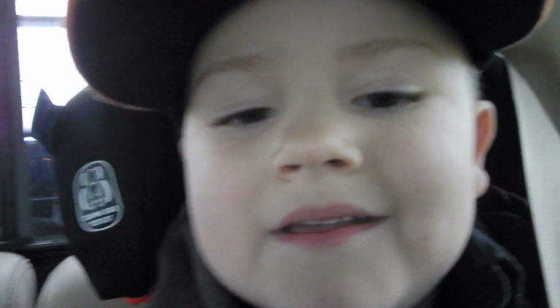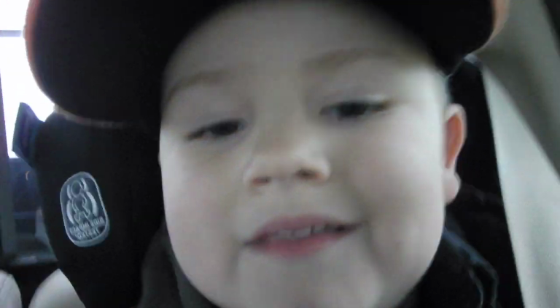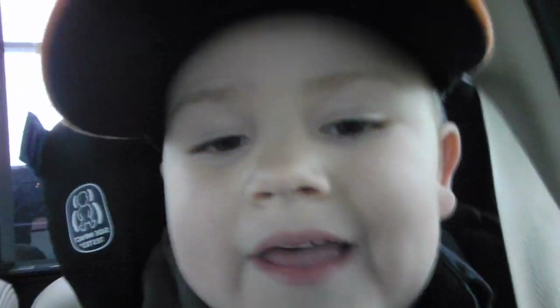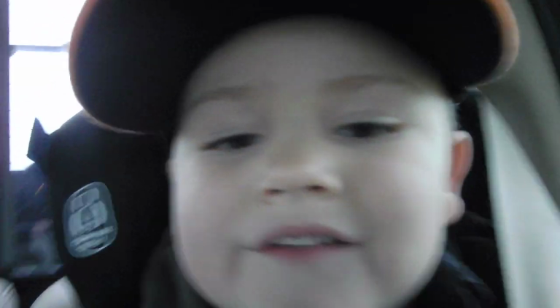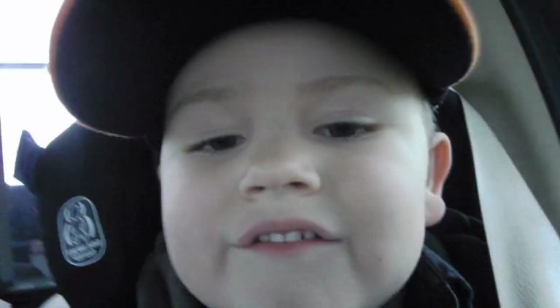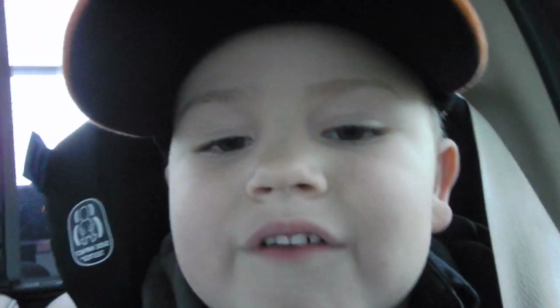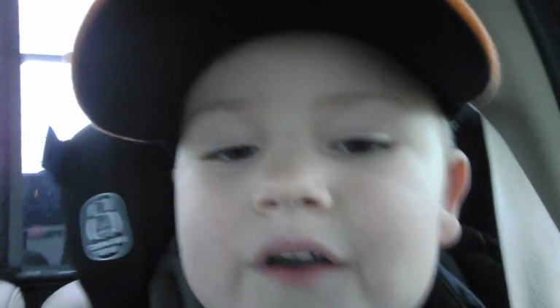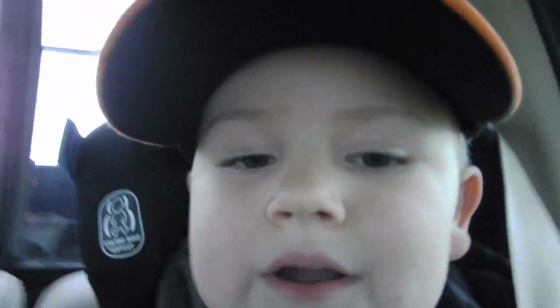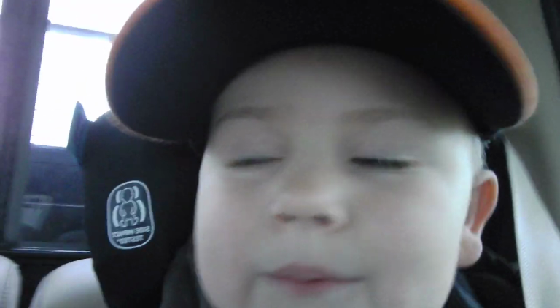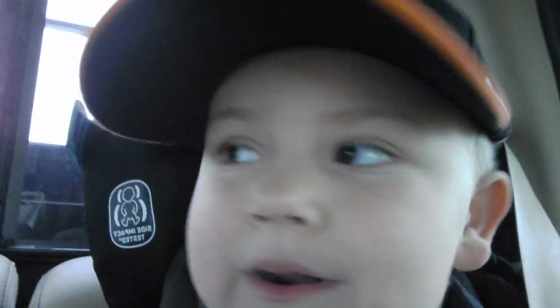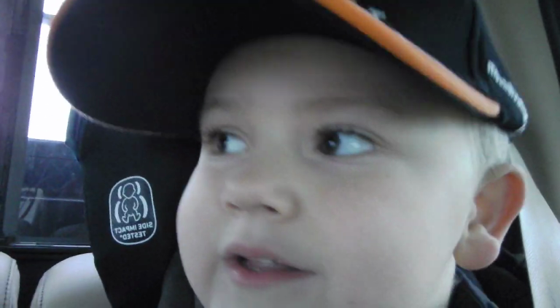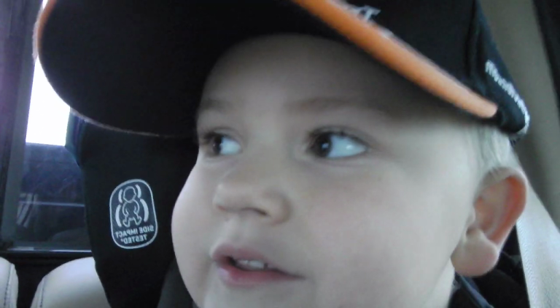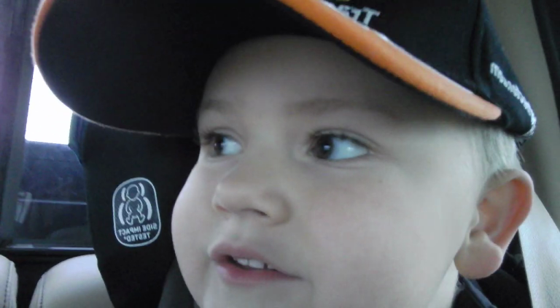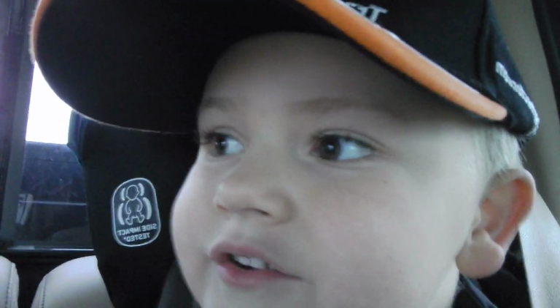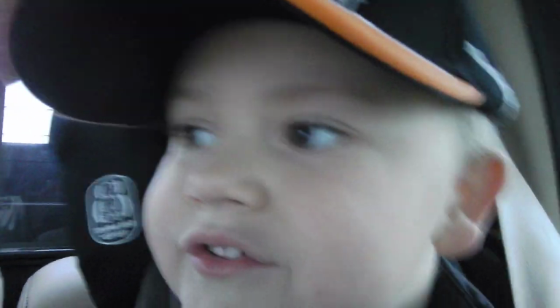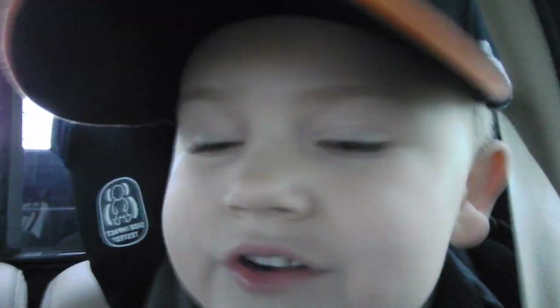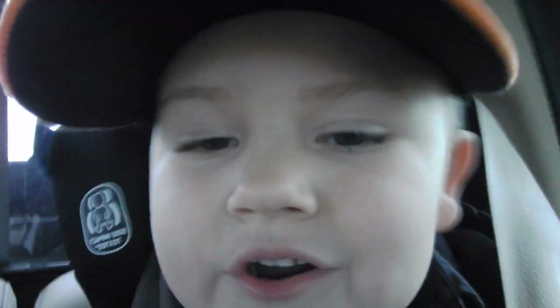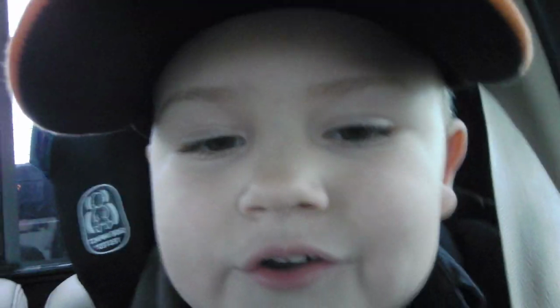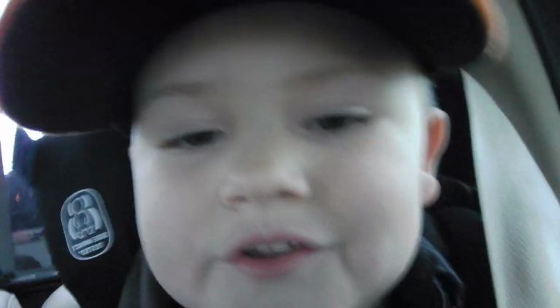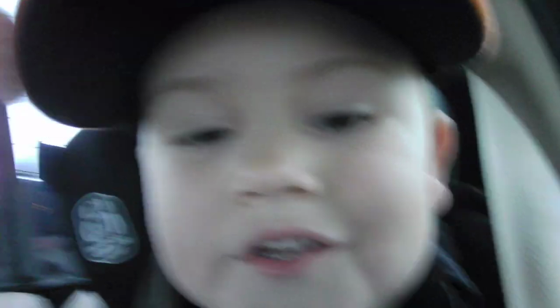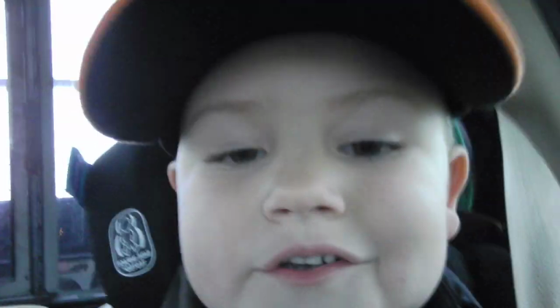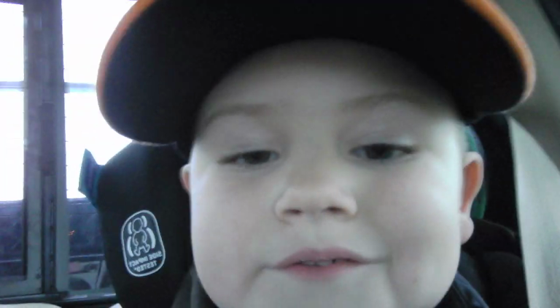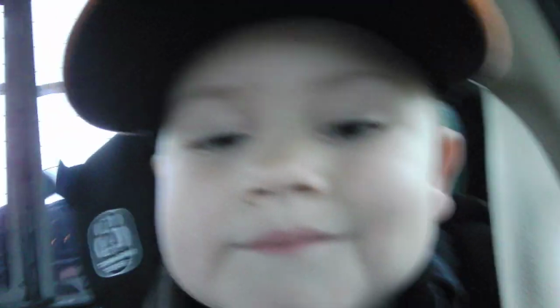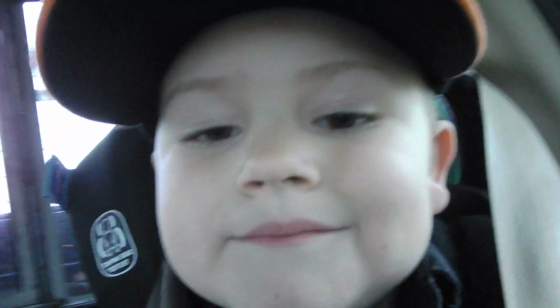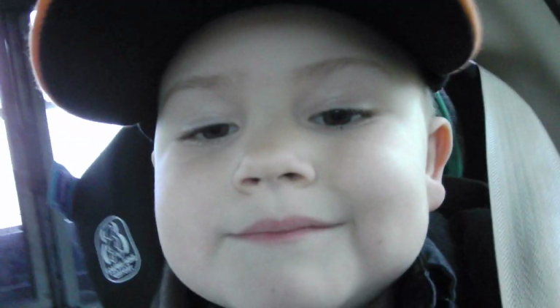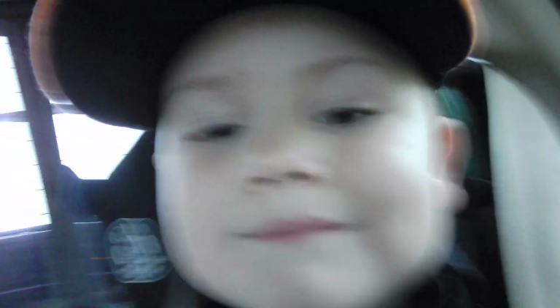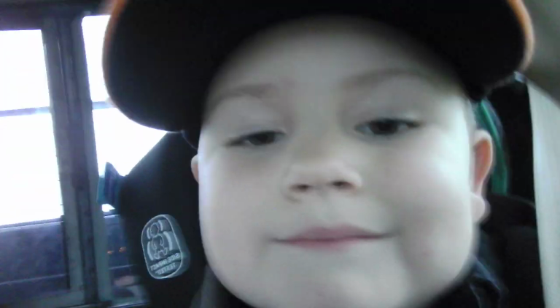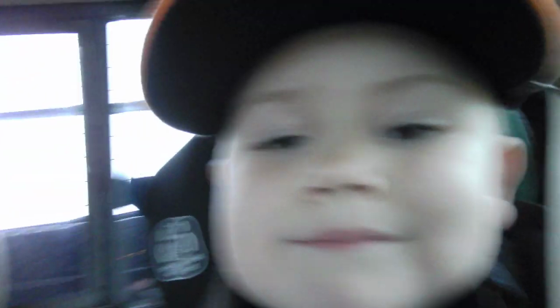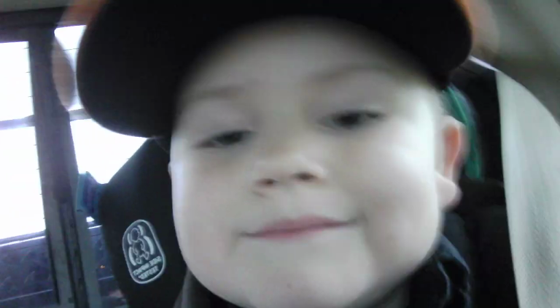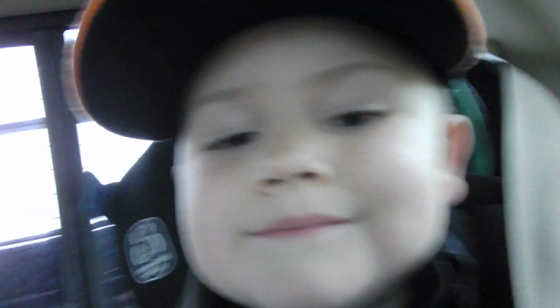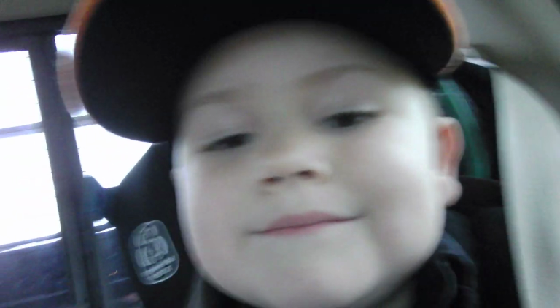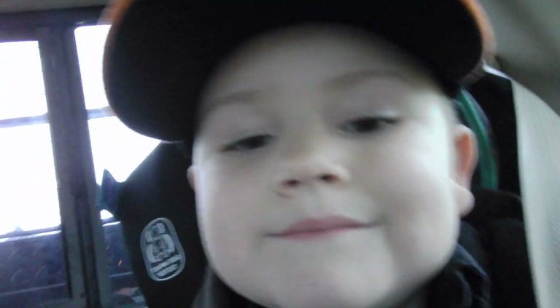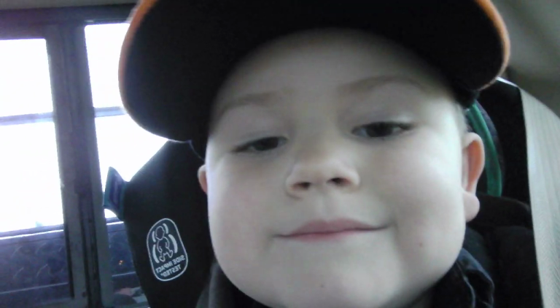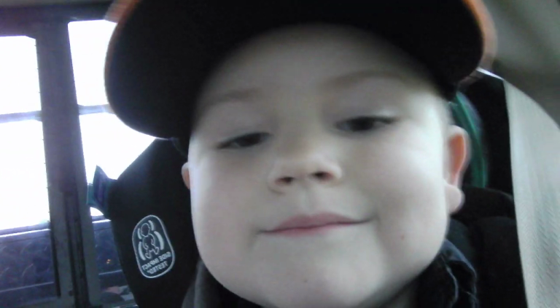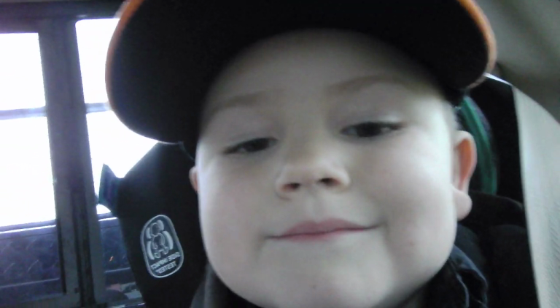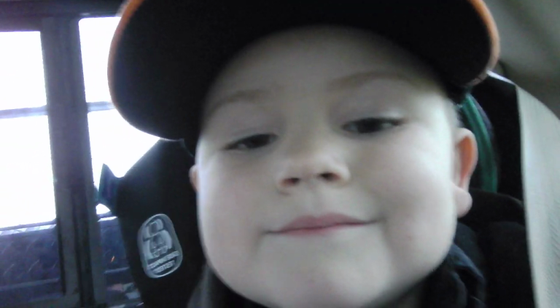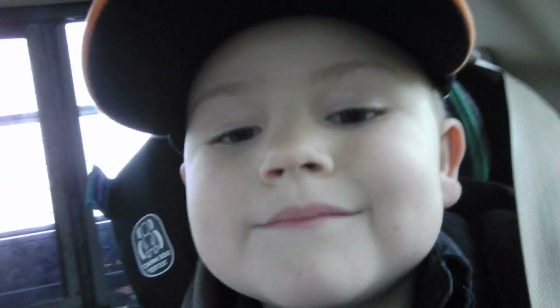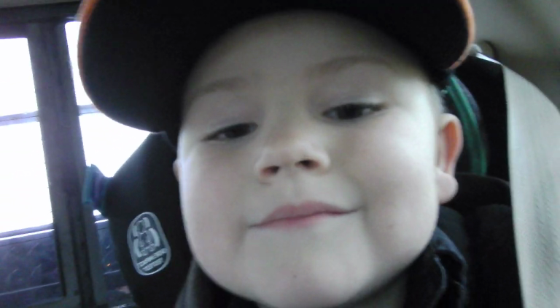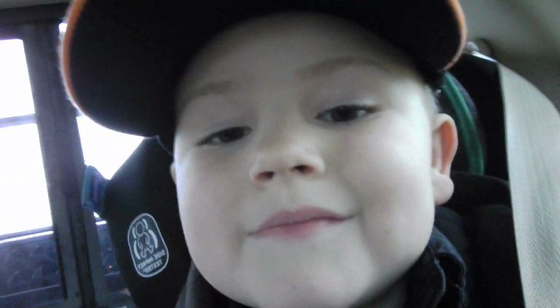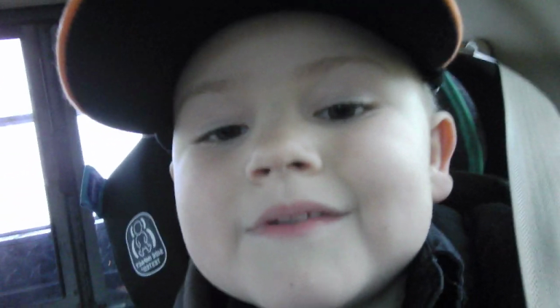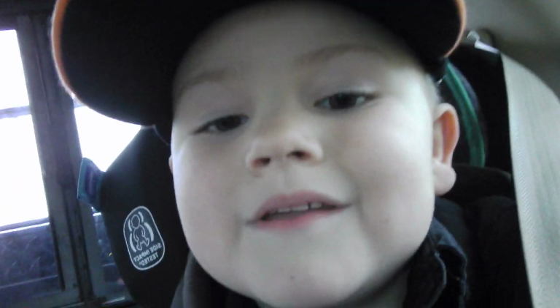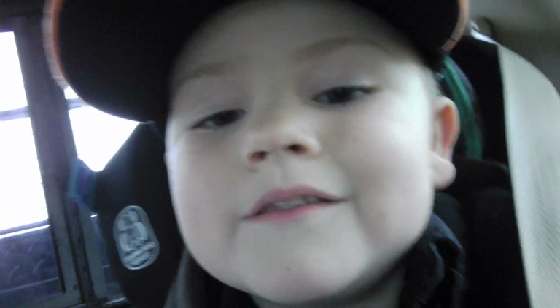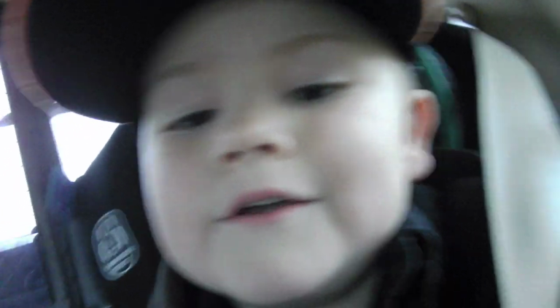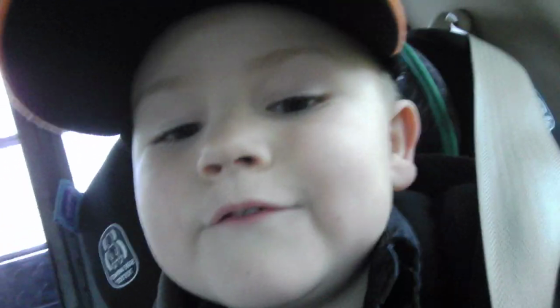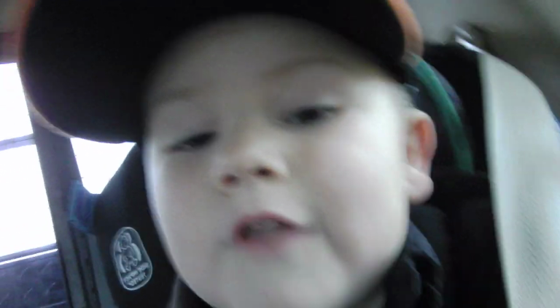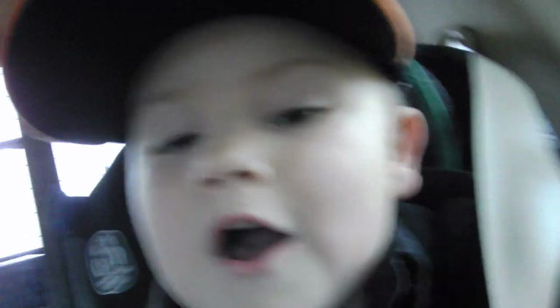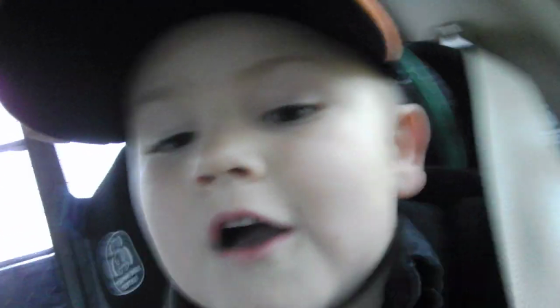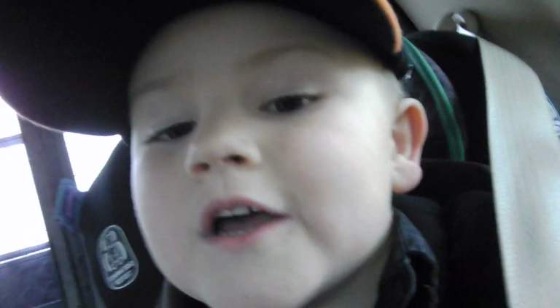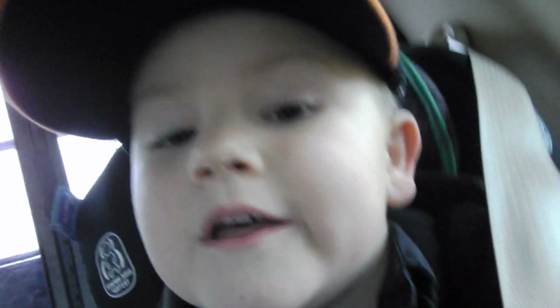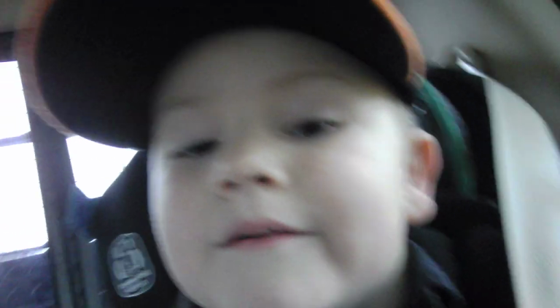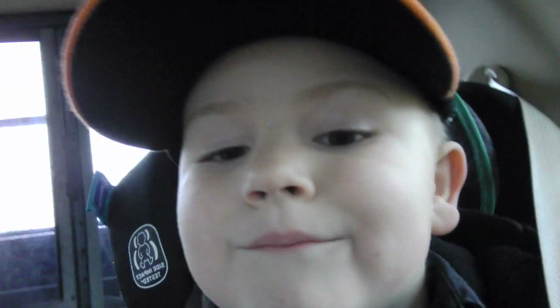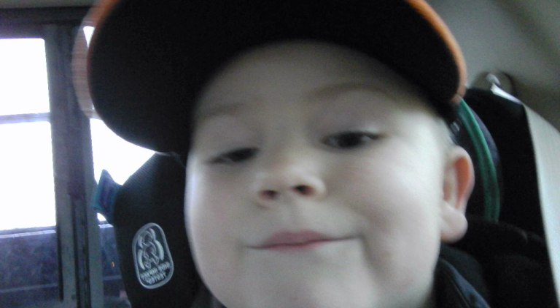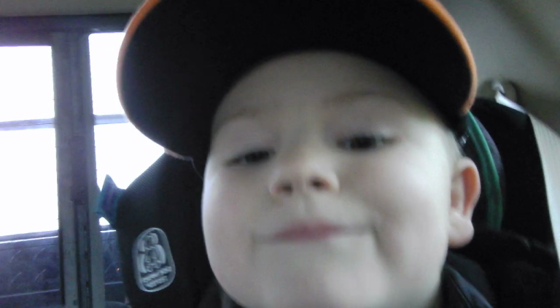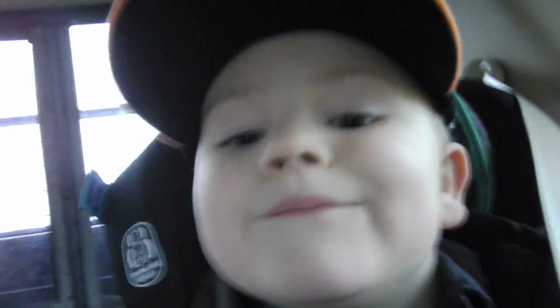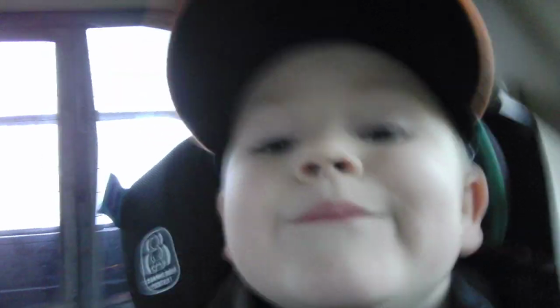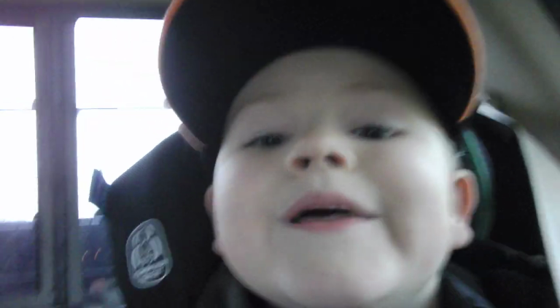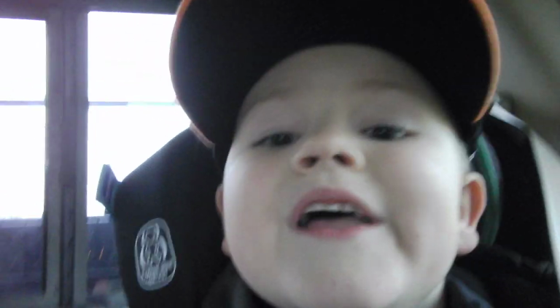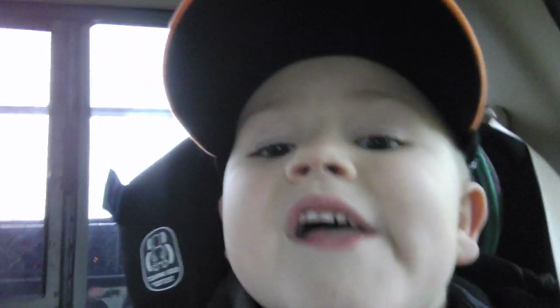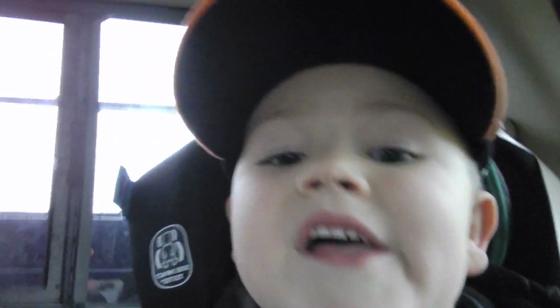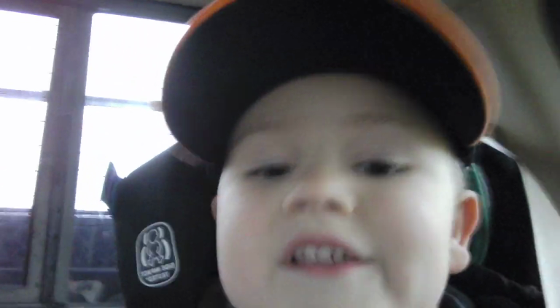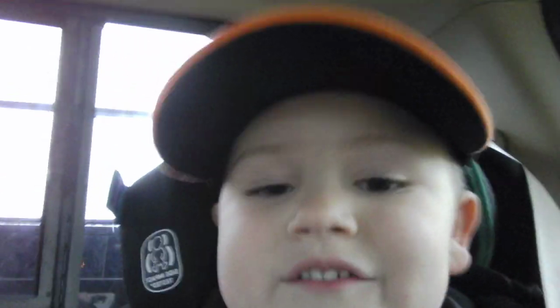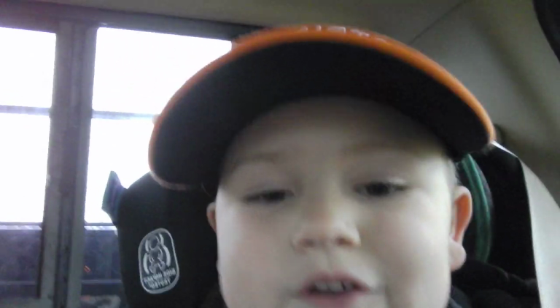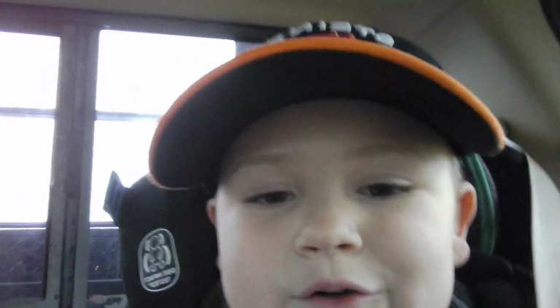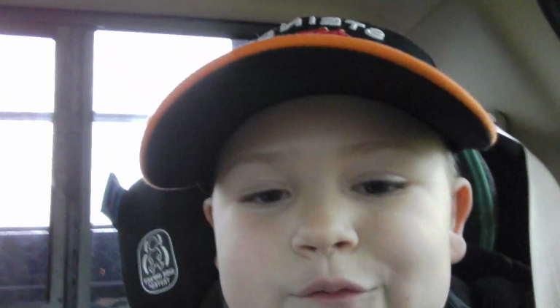That's all I wanted to show you. The vlog is over.